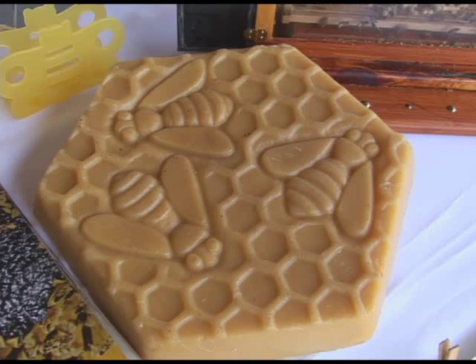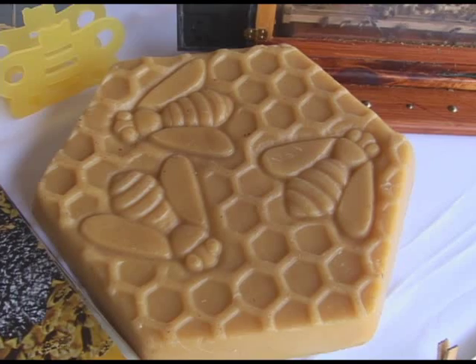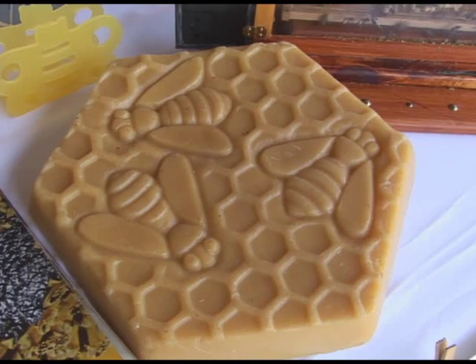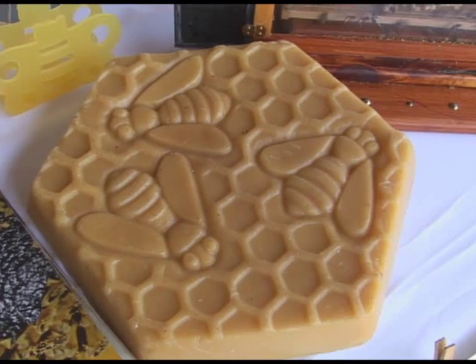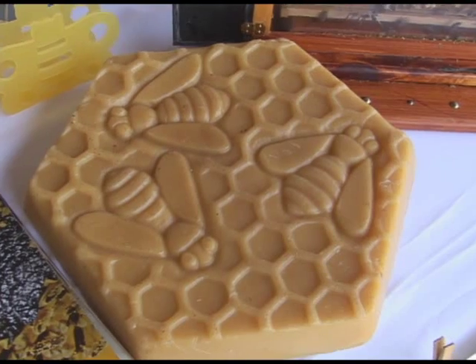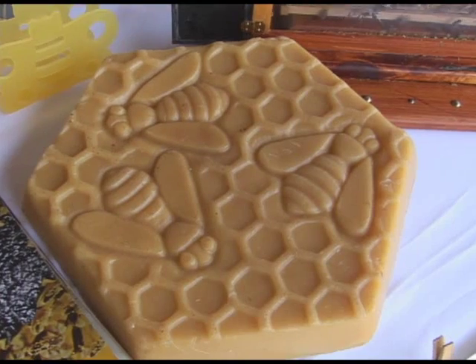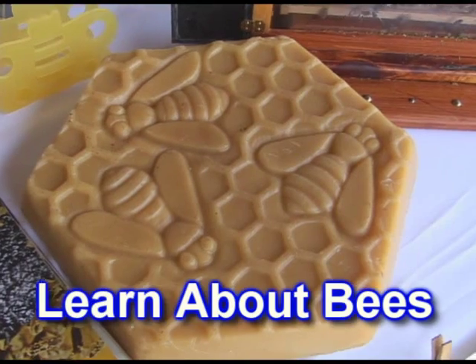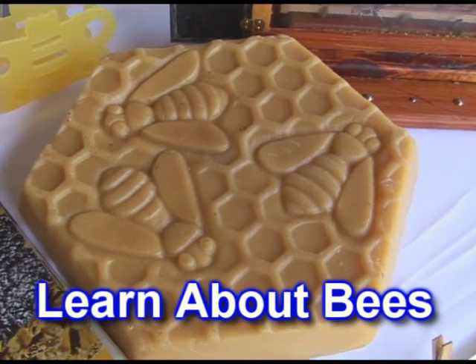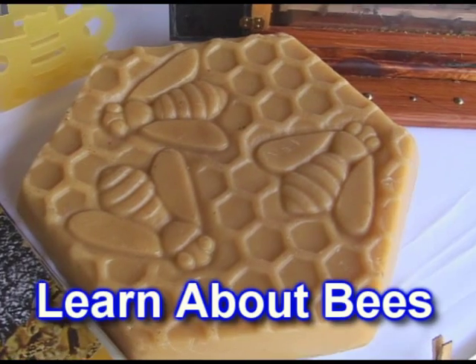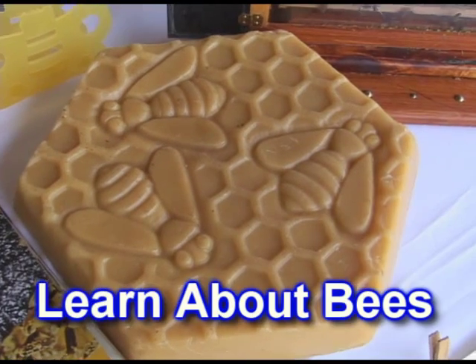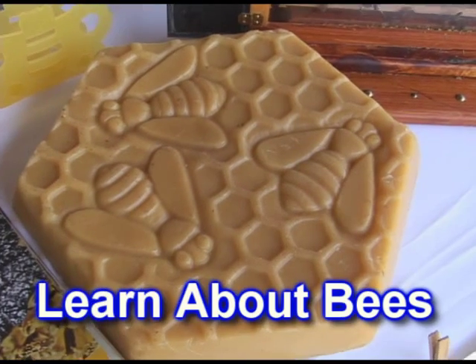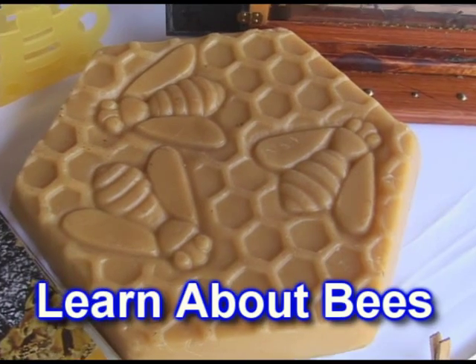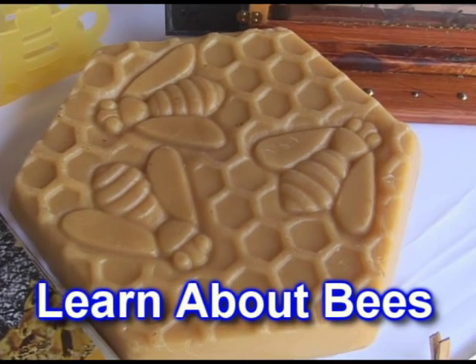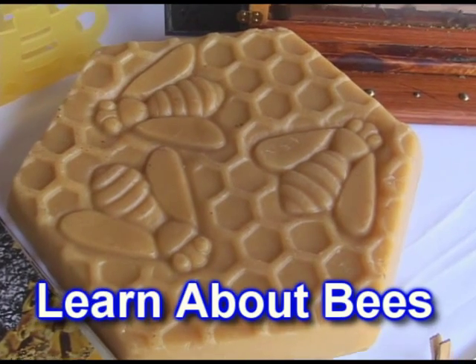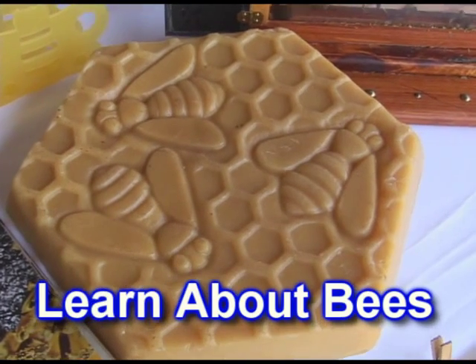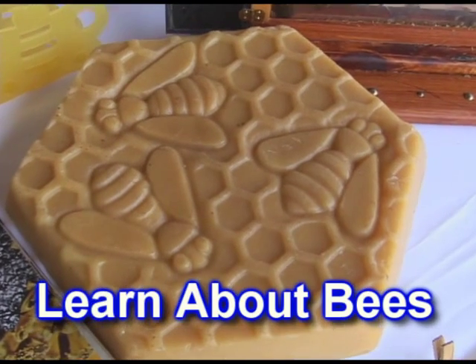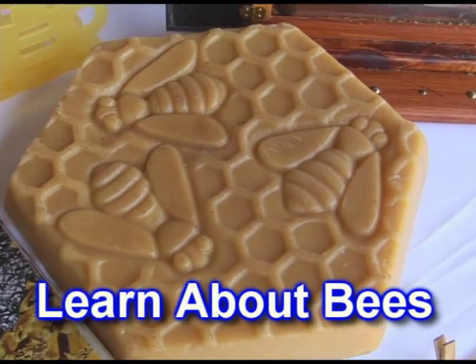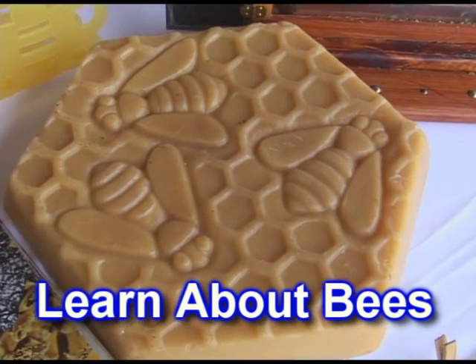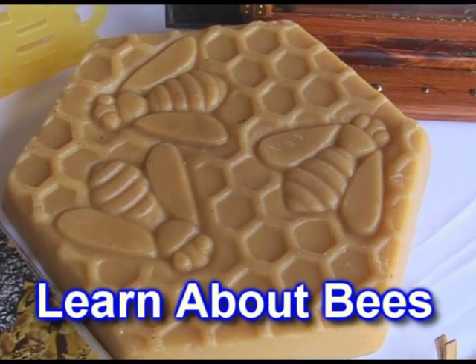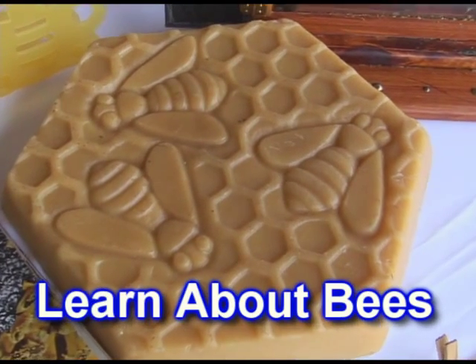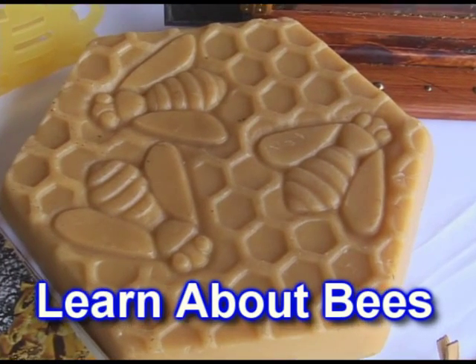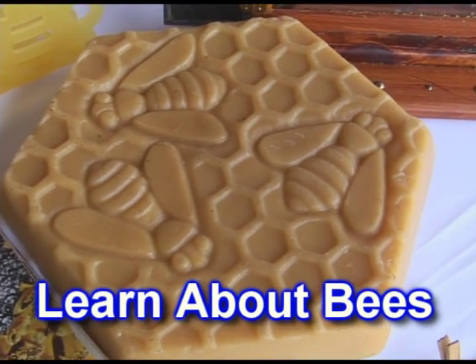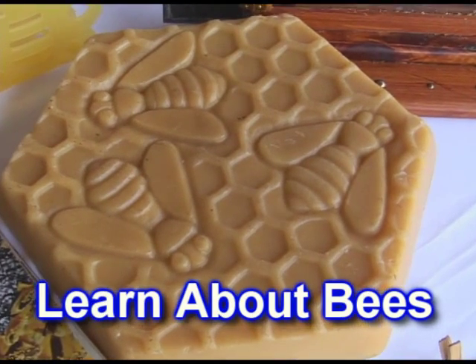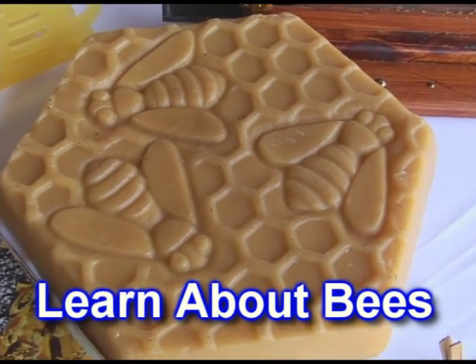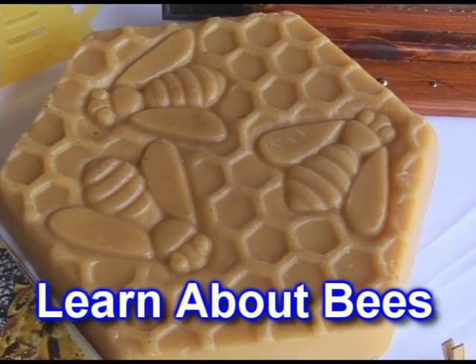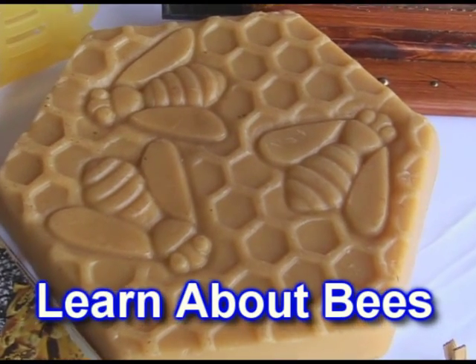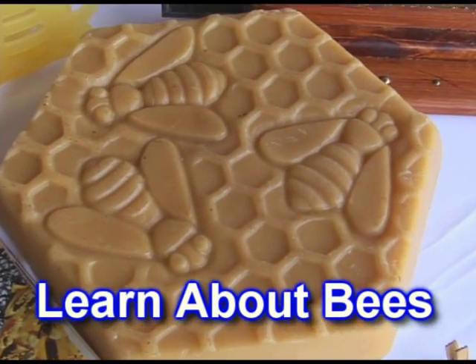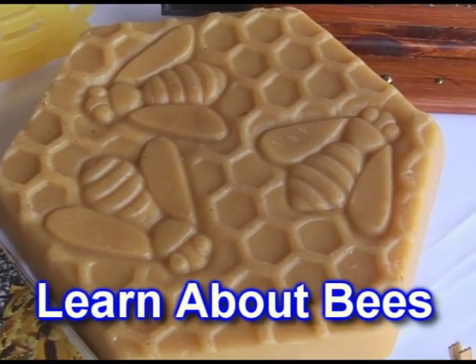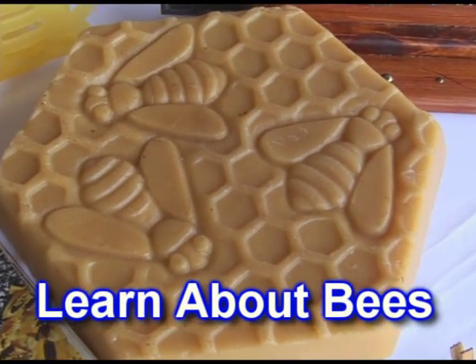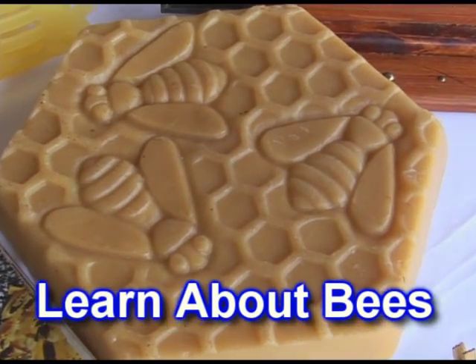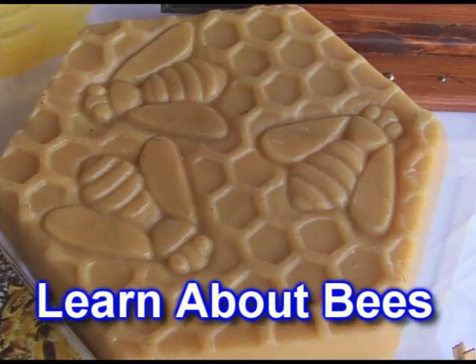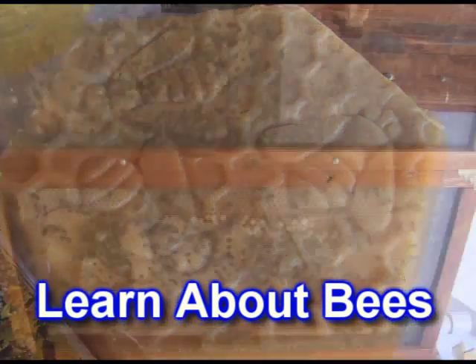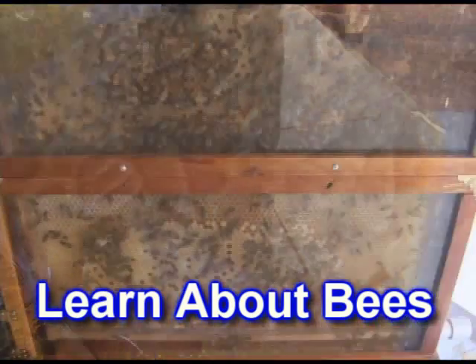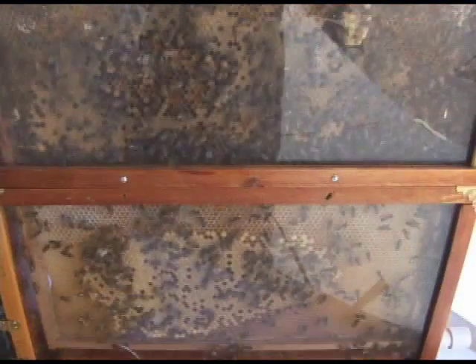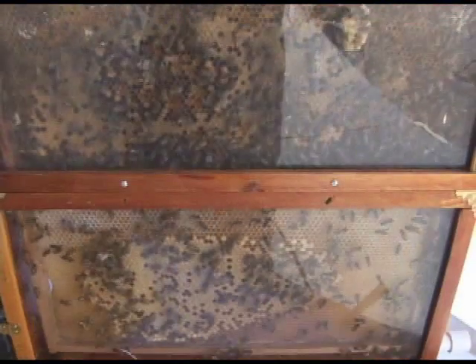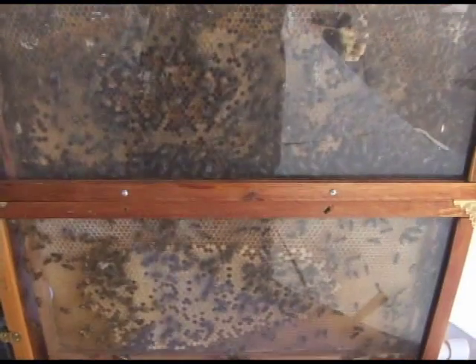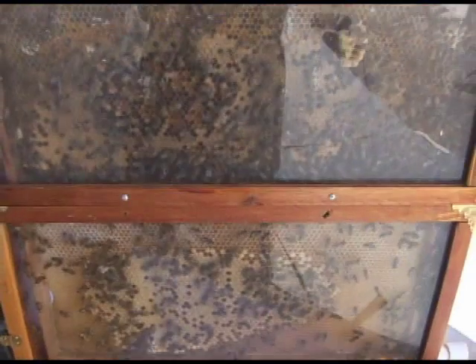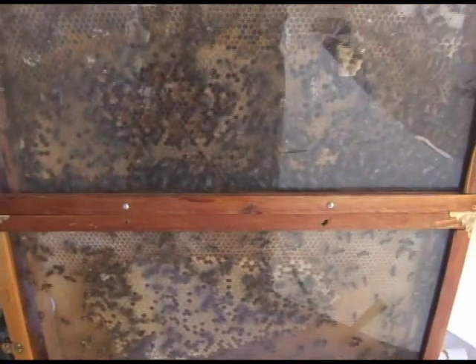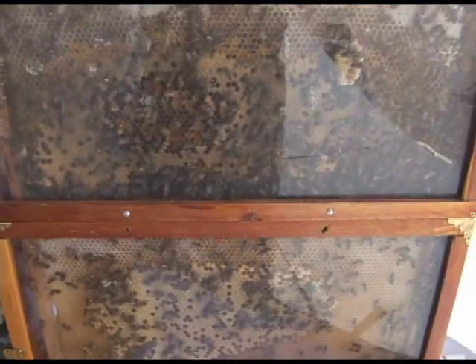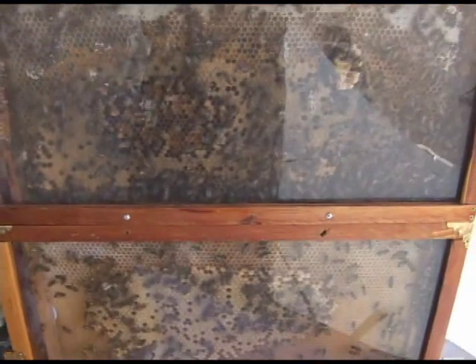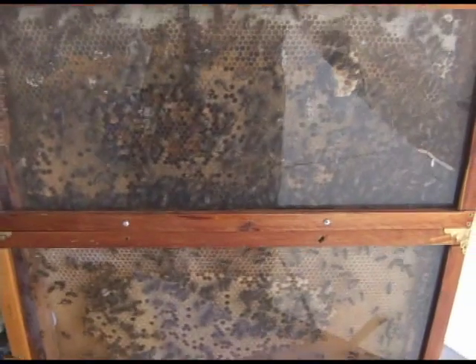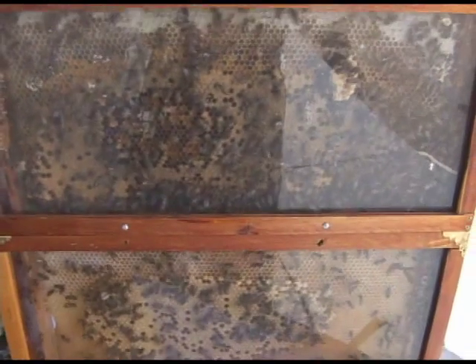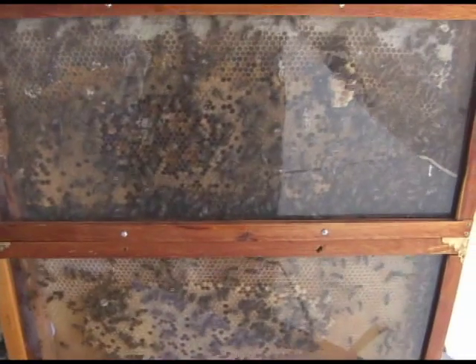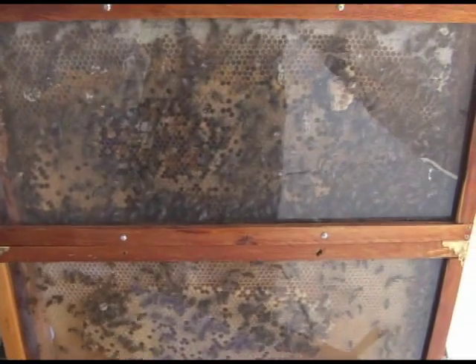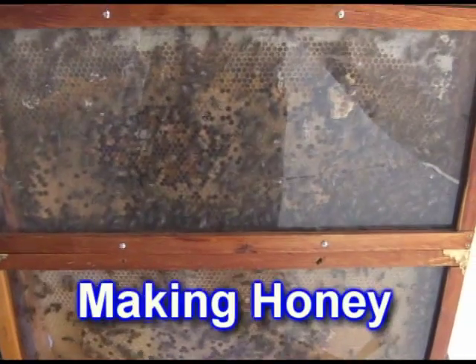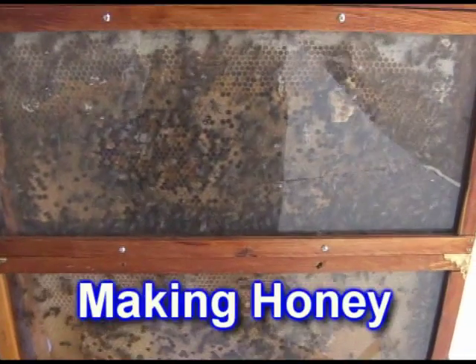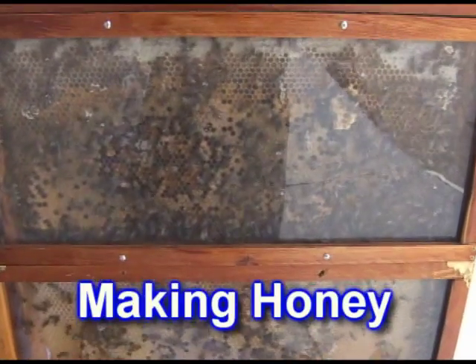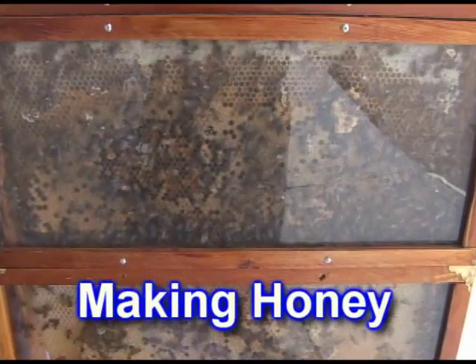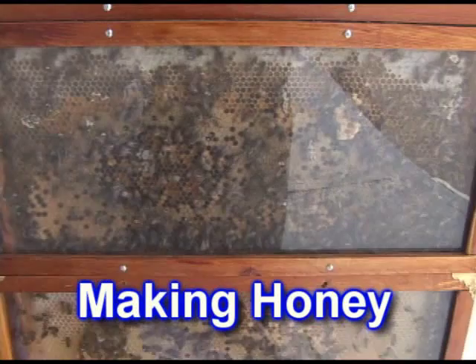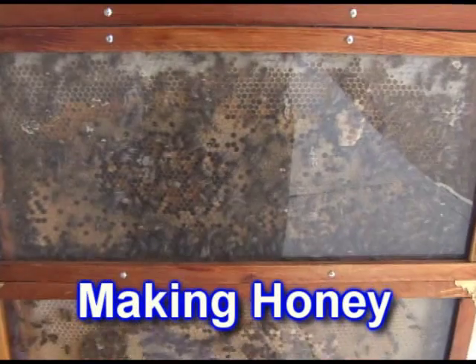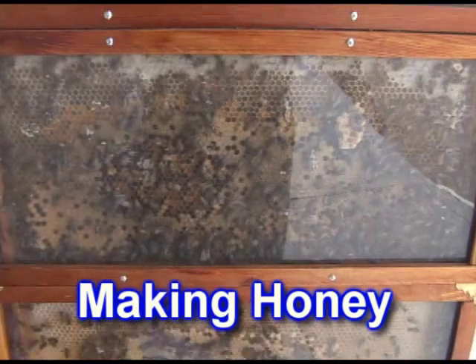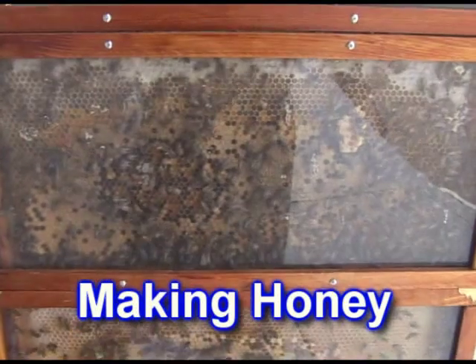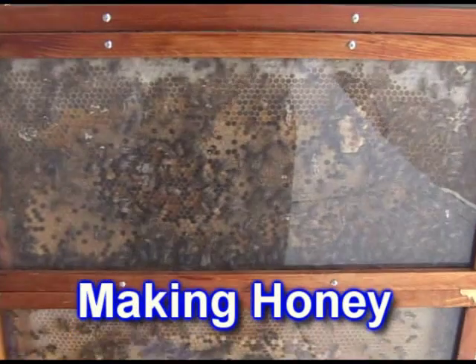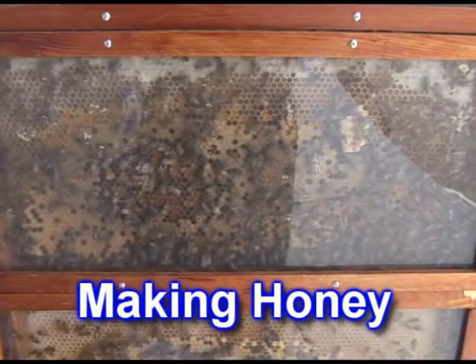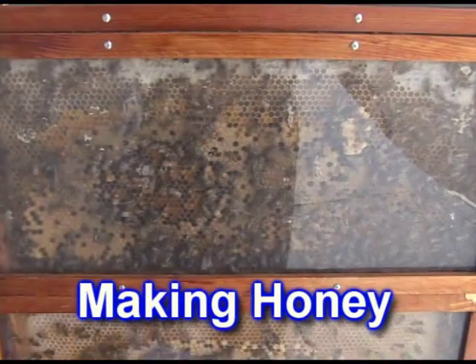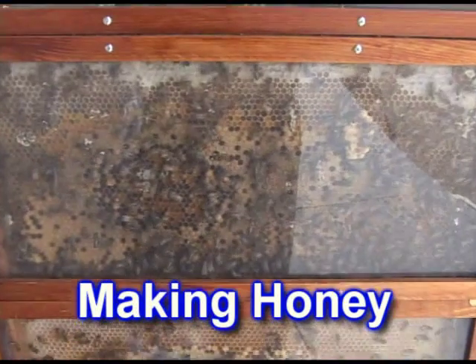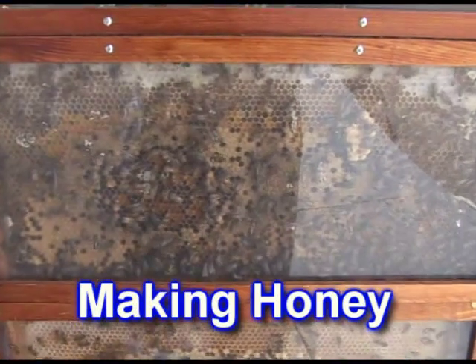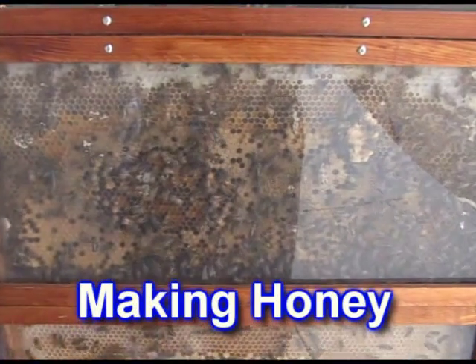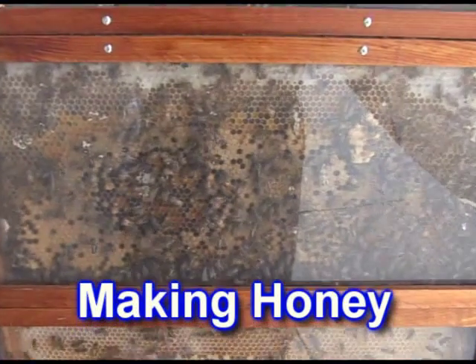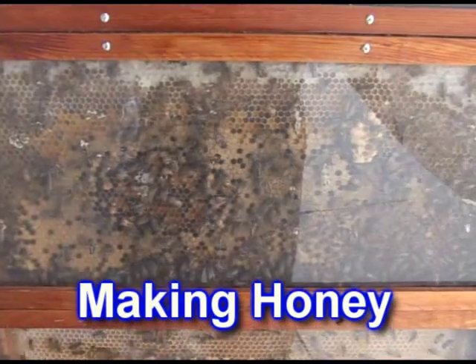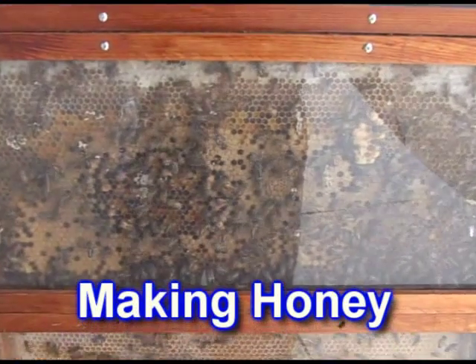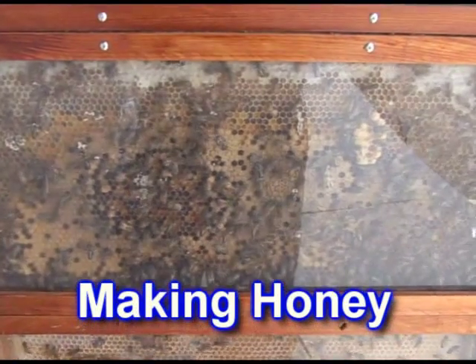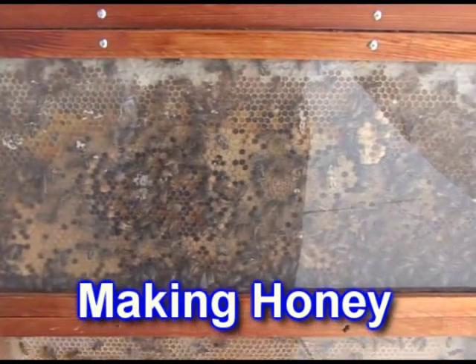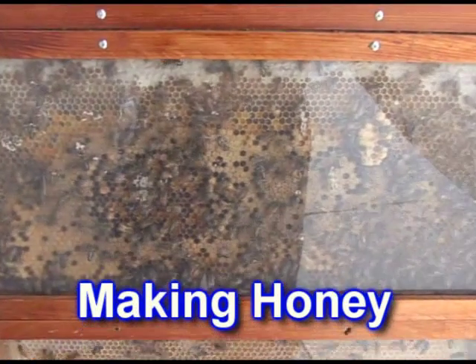A piece of beeswax. Hard at work making honey.